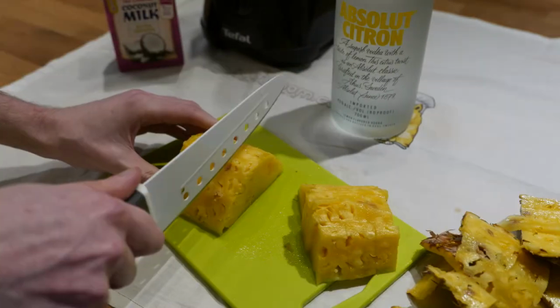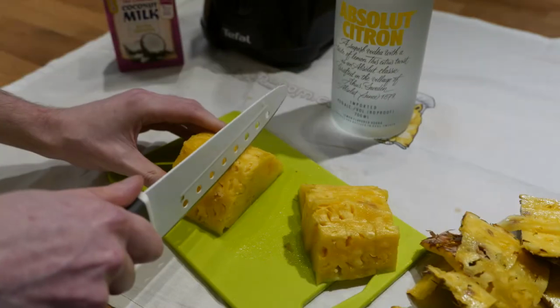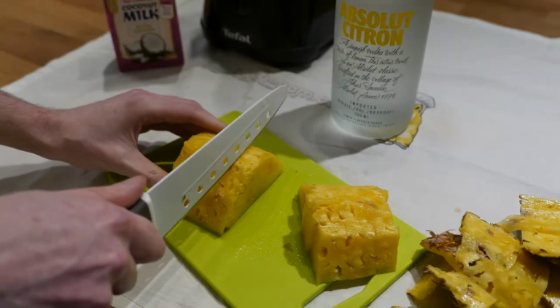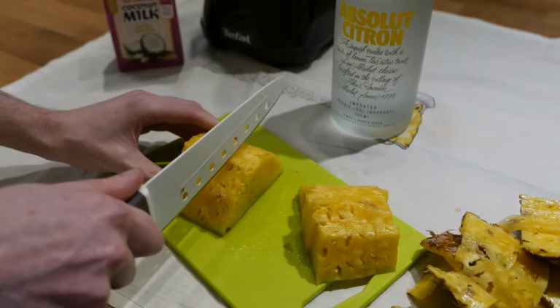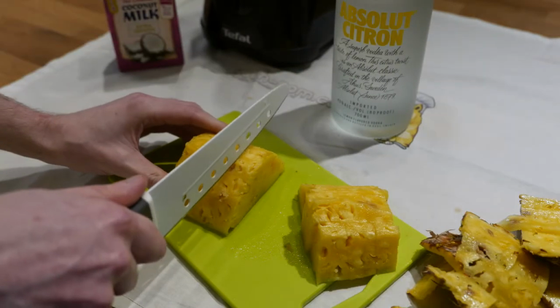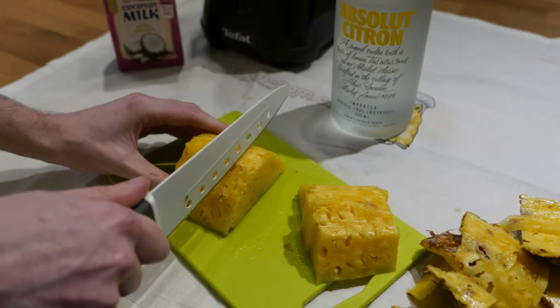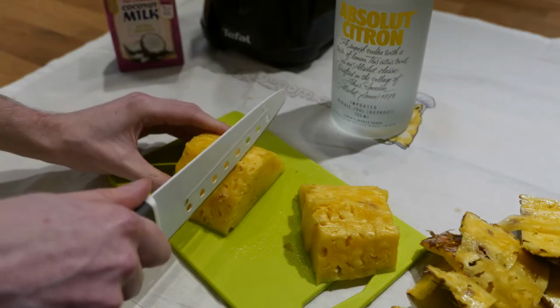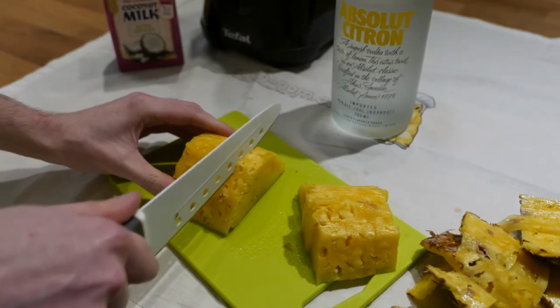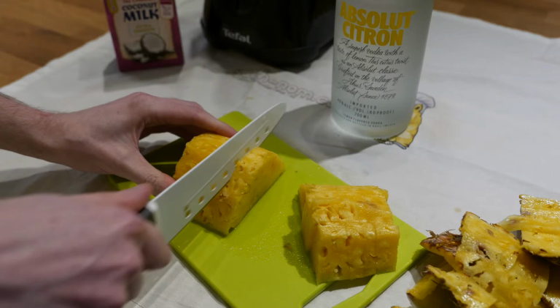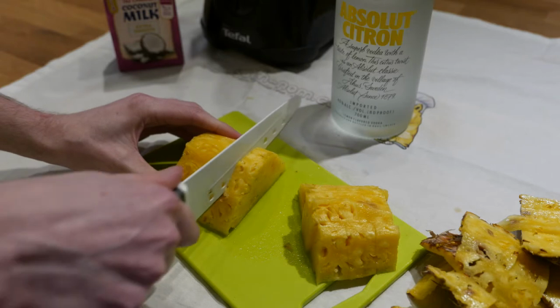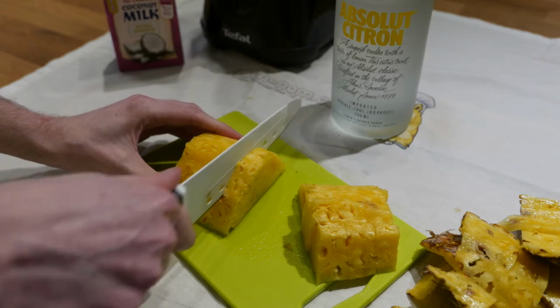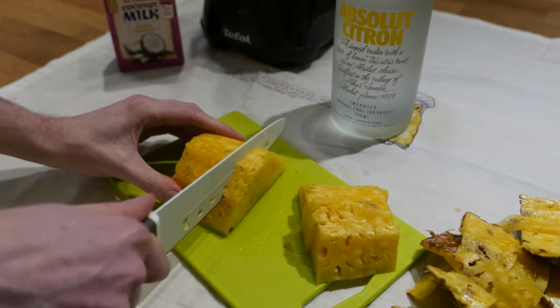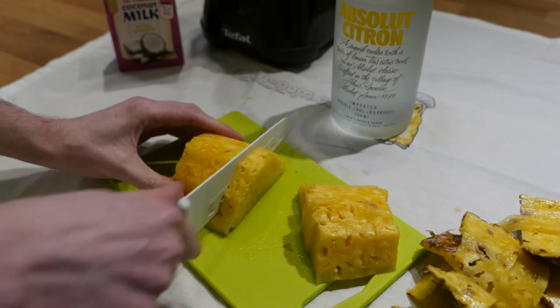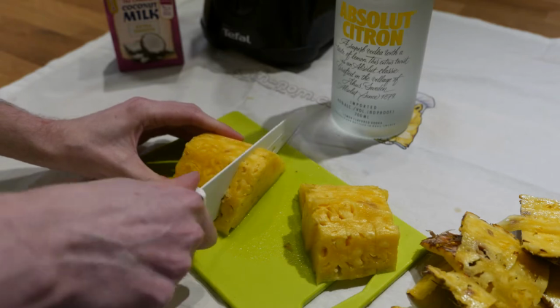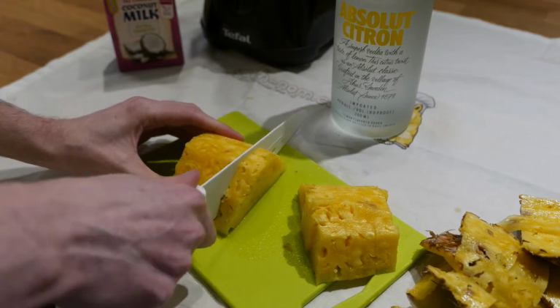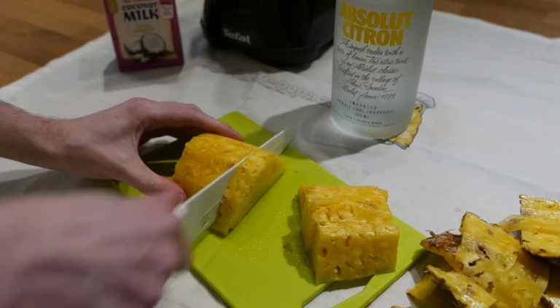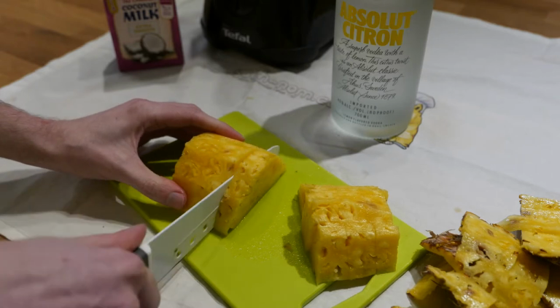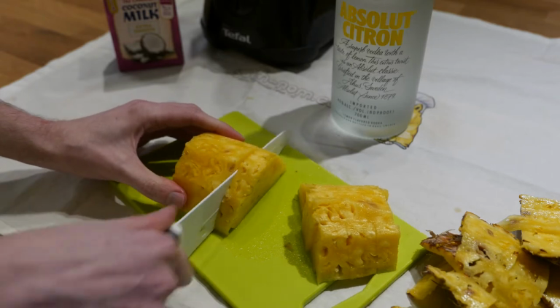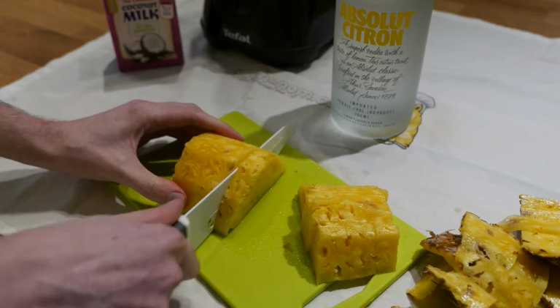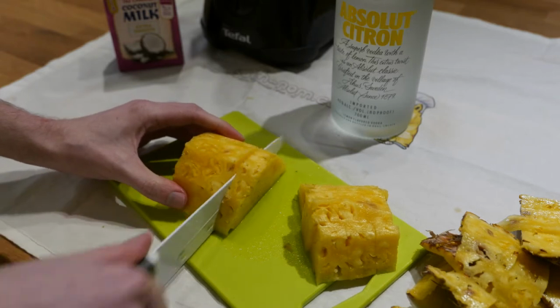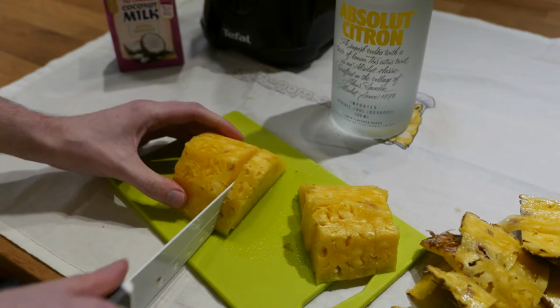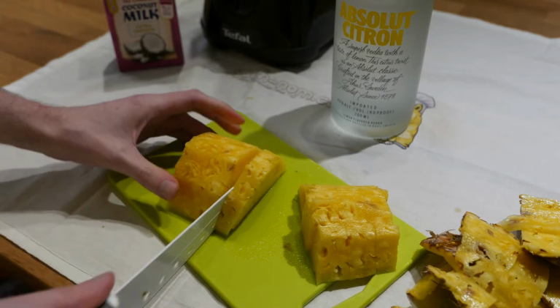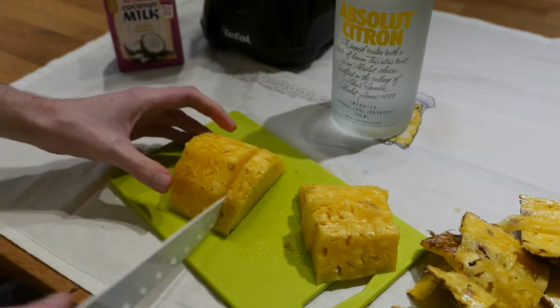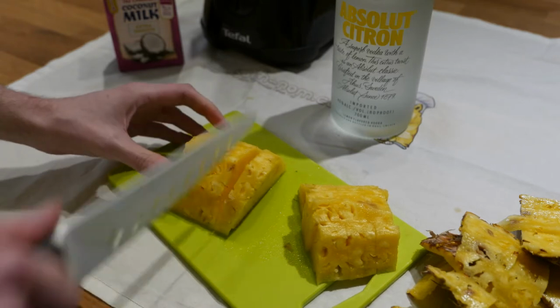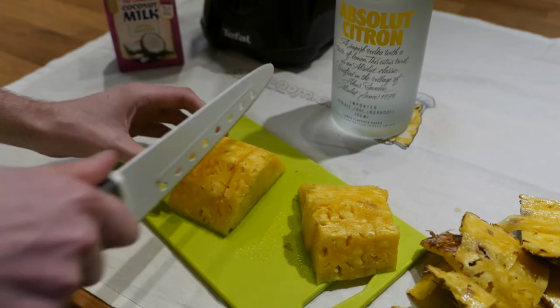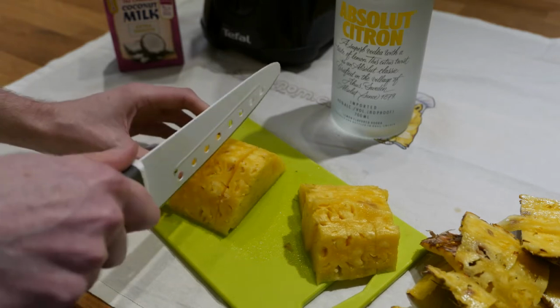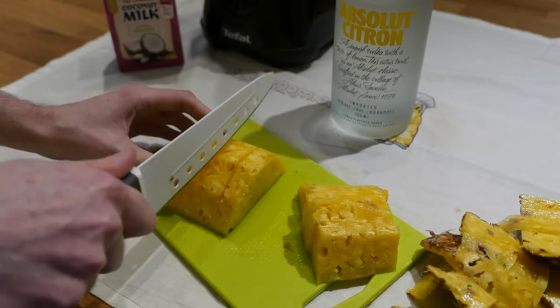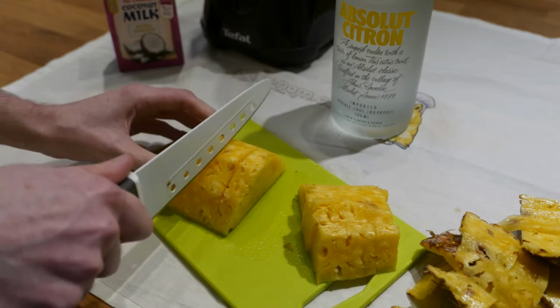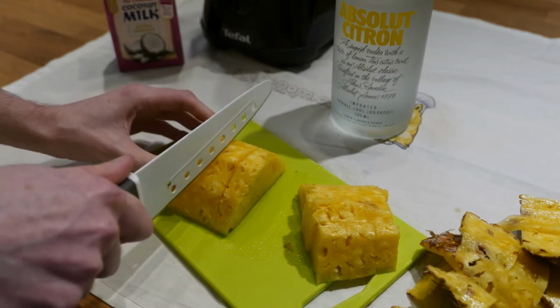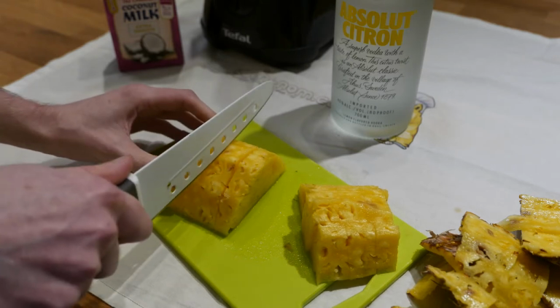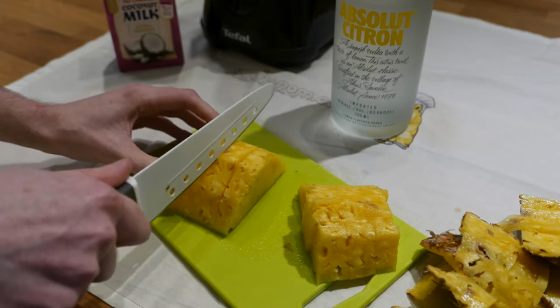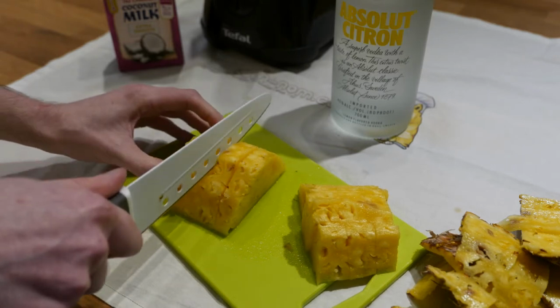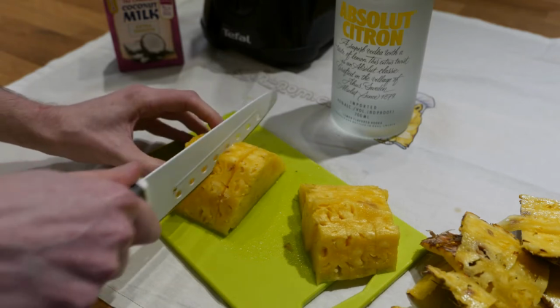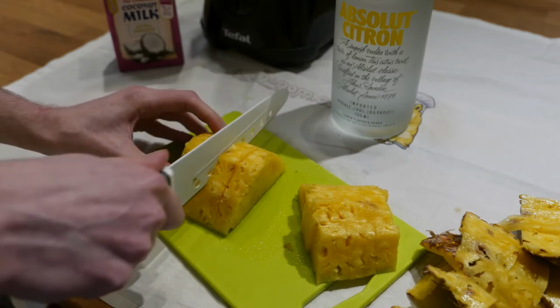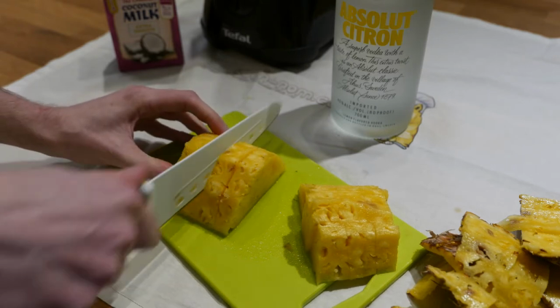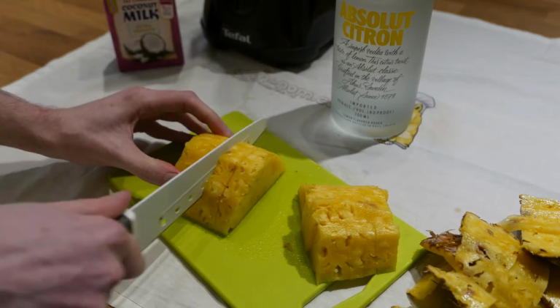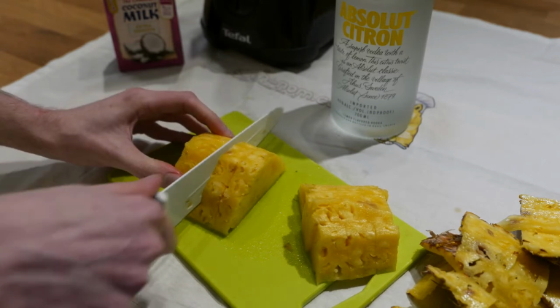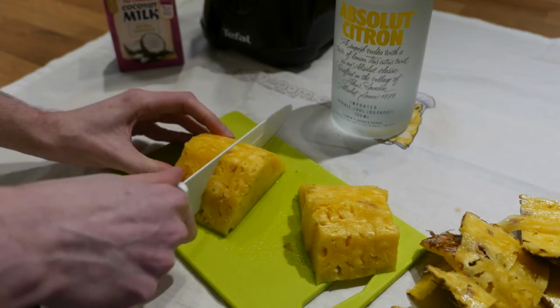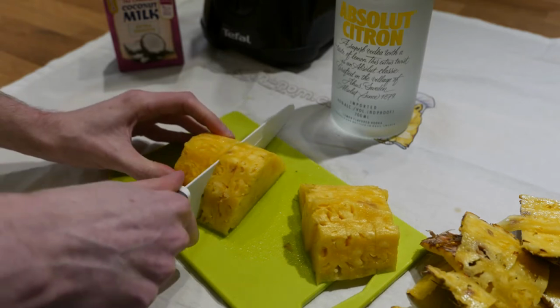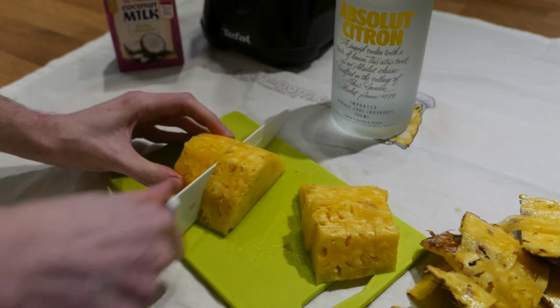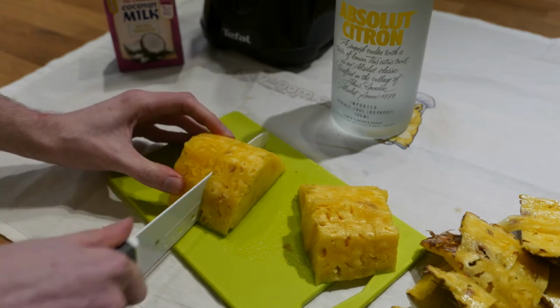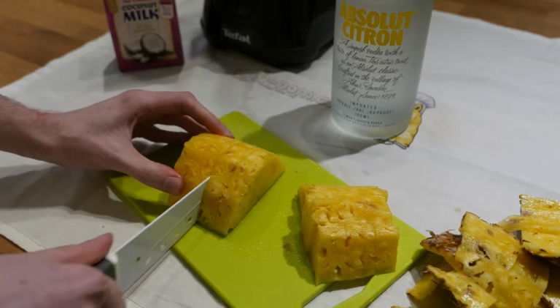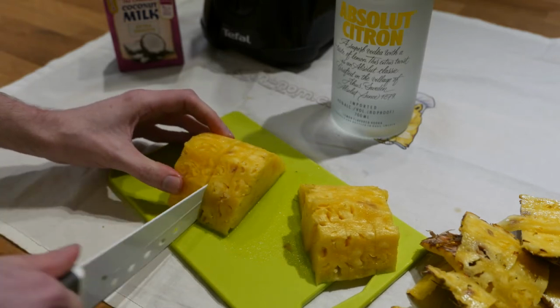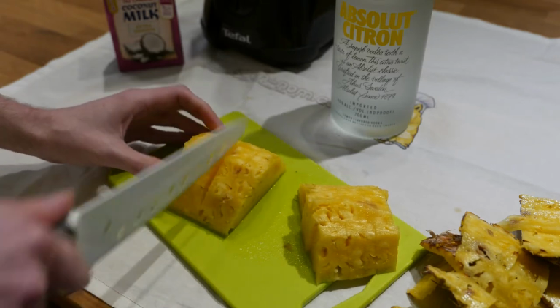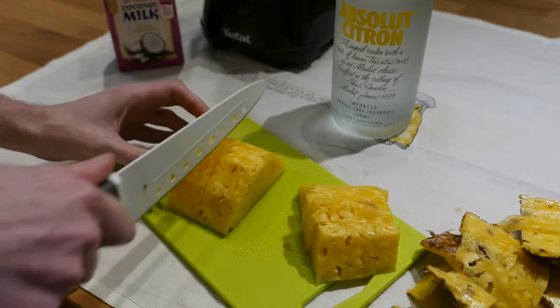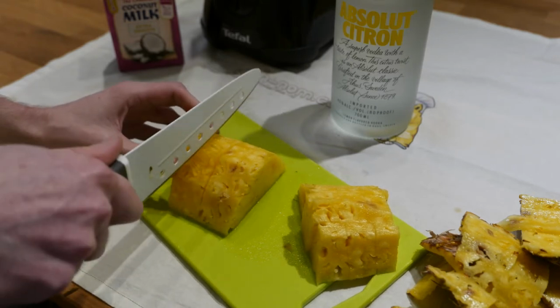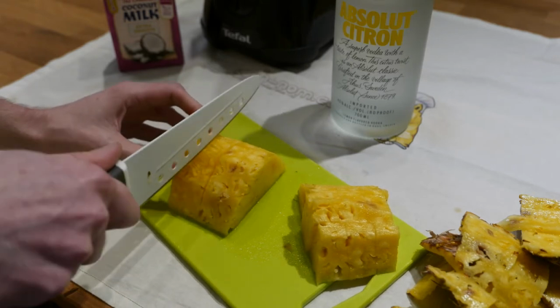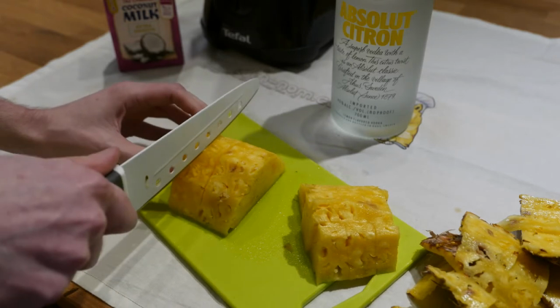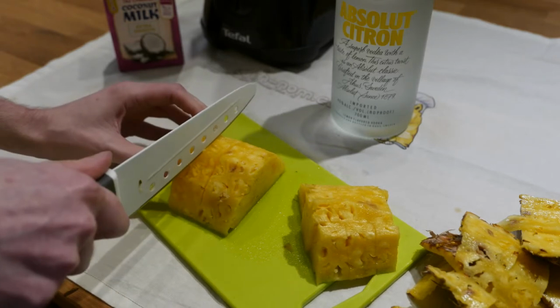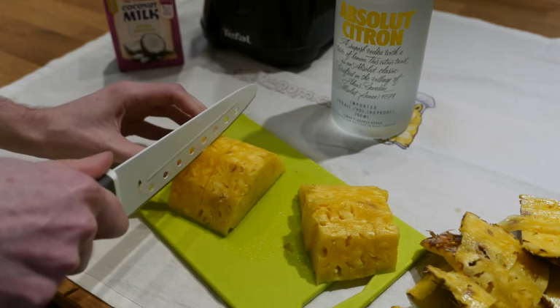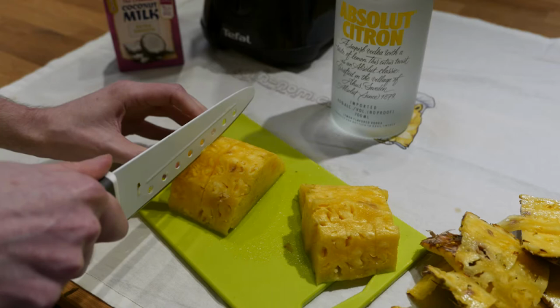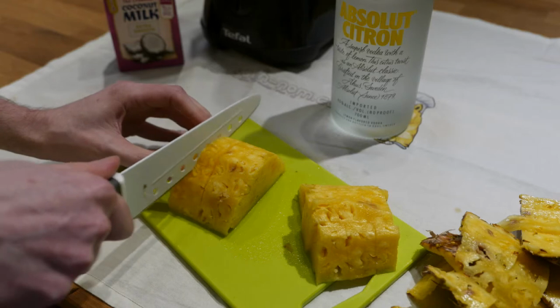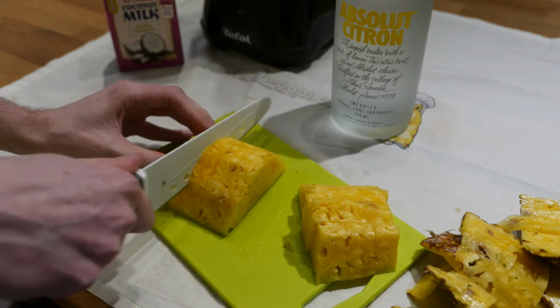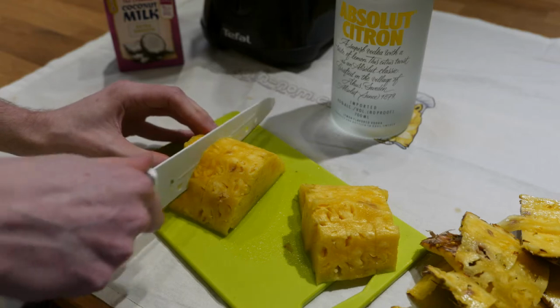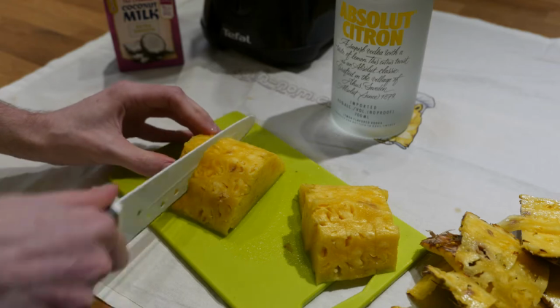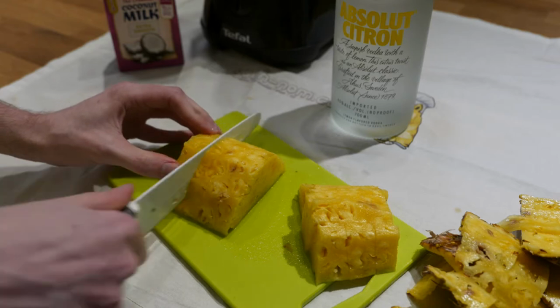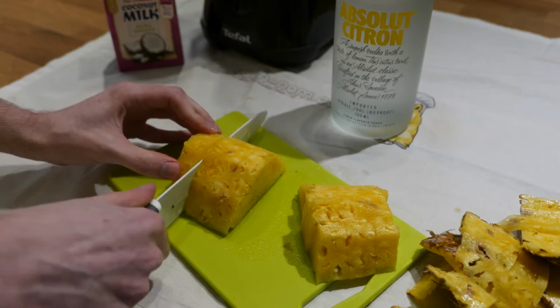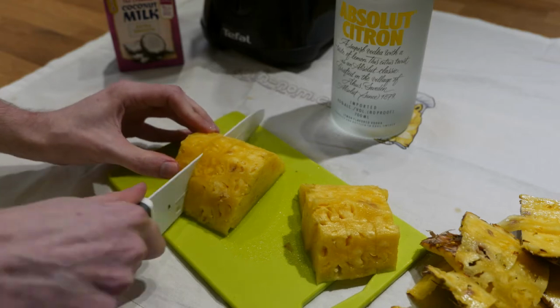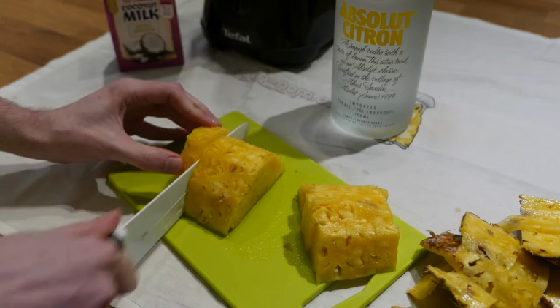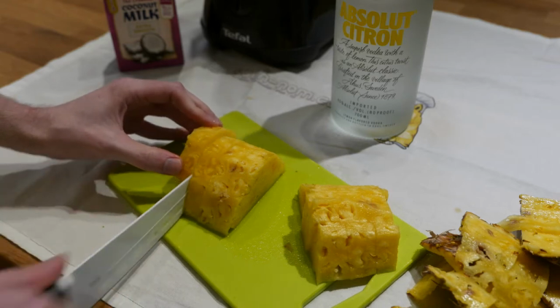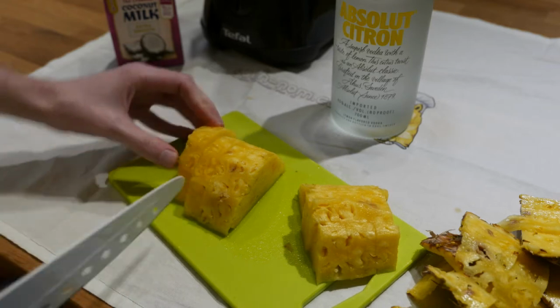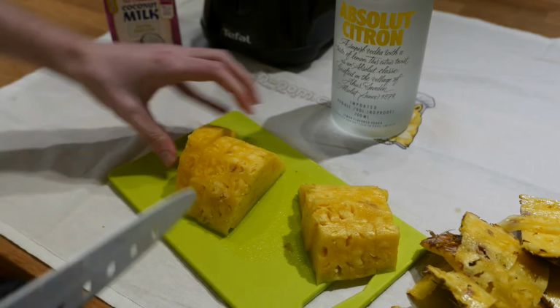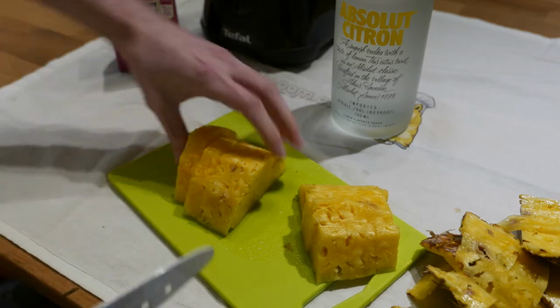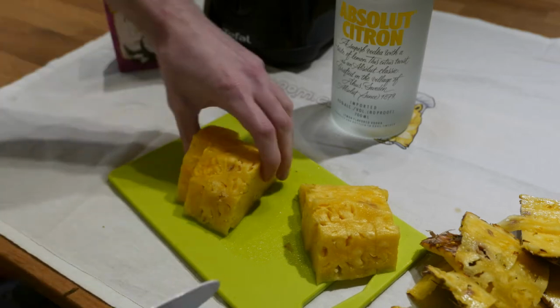All we need for this is pineapple, coconut cream, some ice, and optionally an alcohol of your choice.